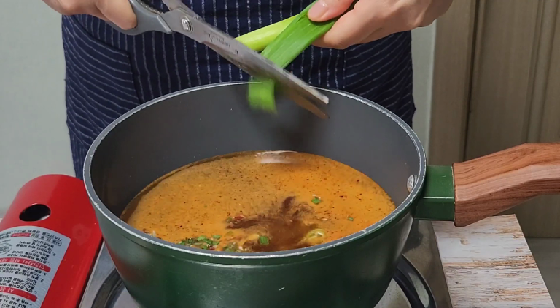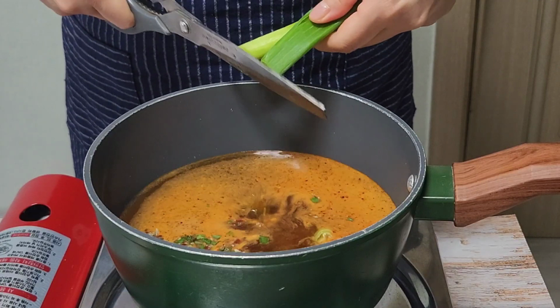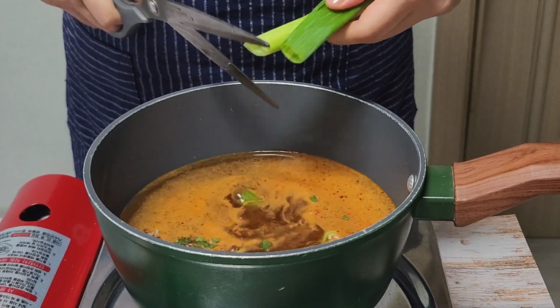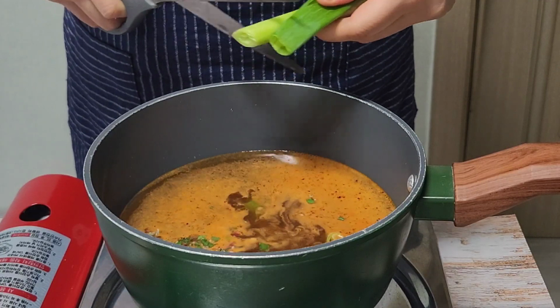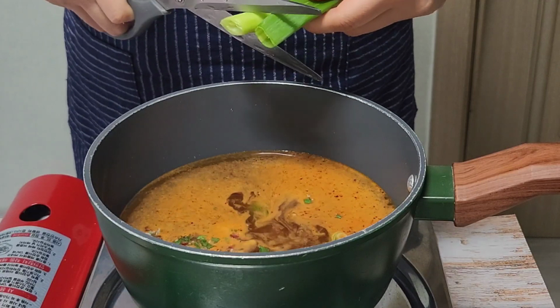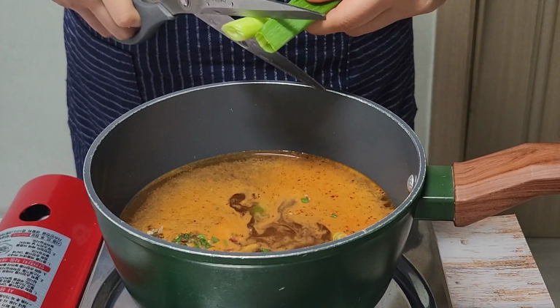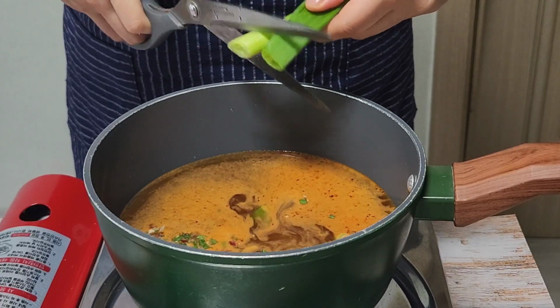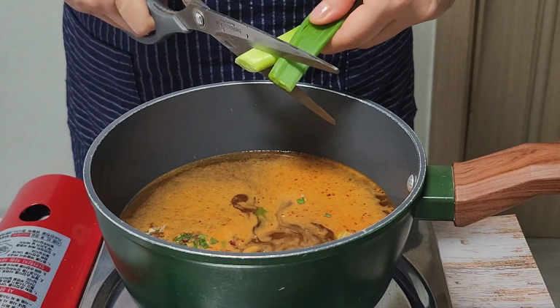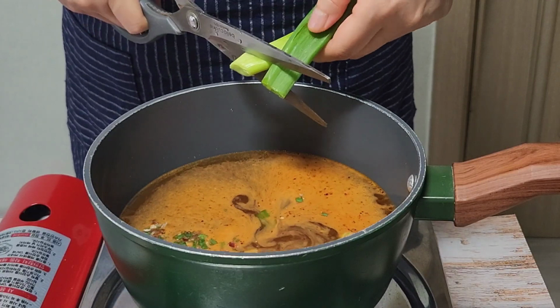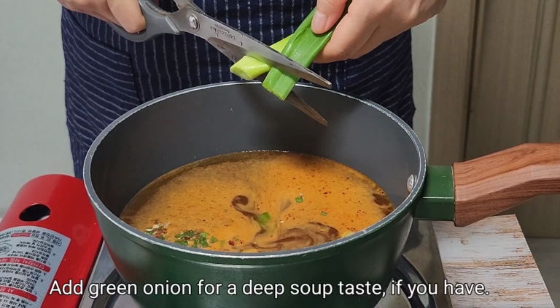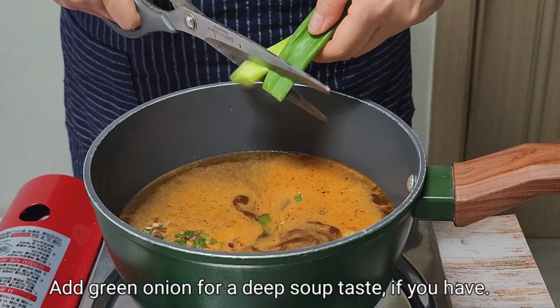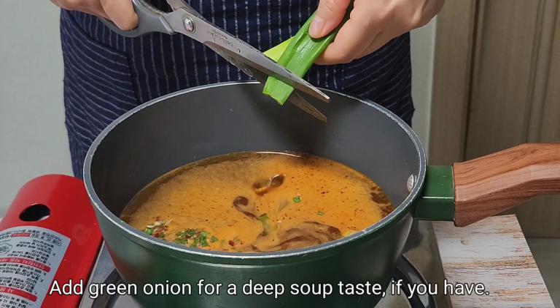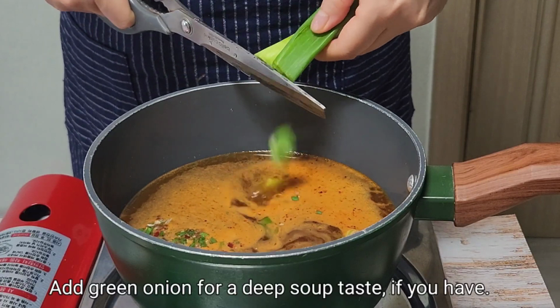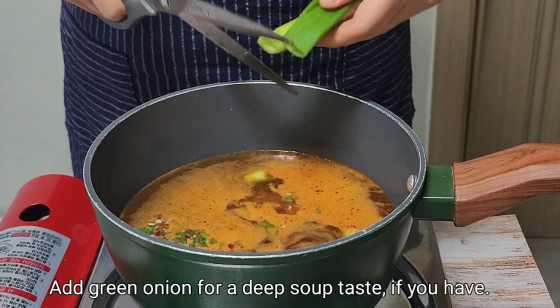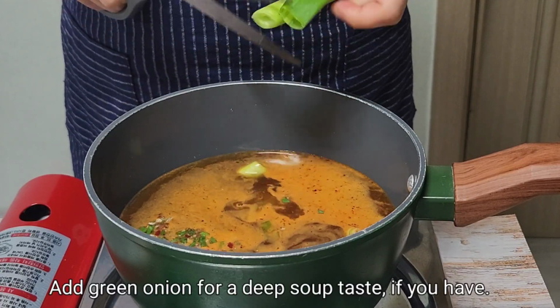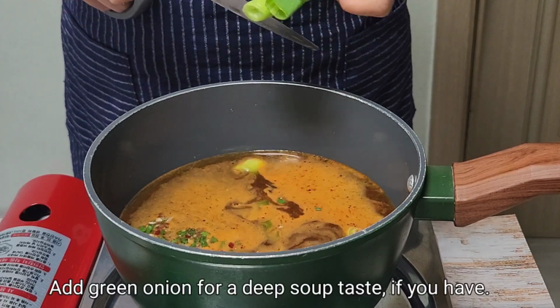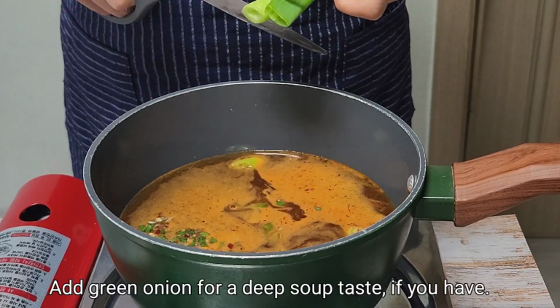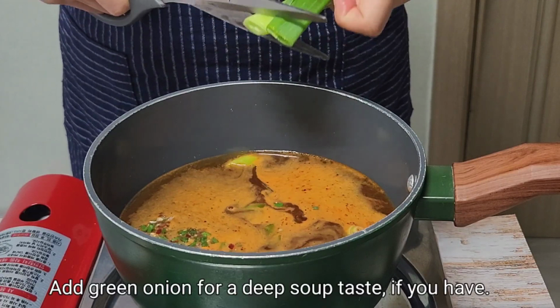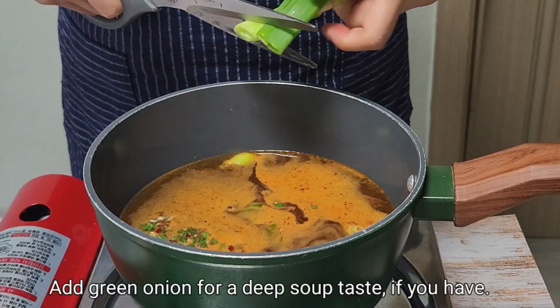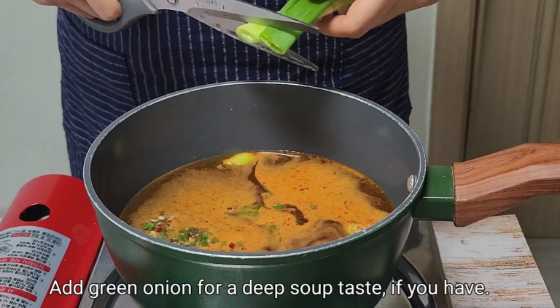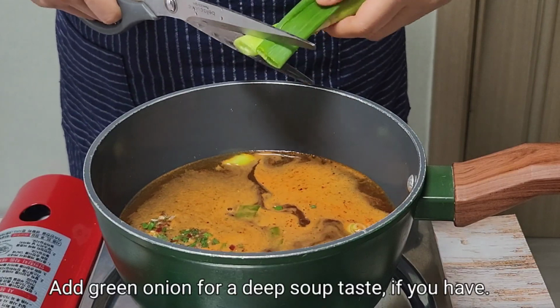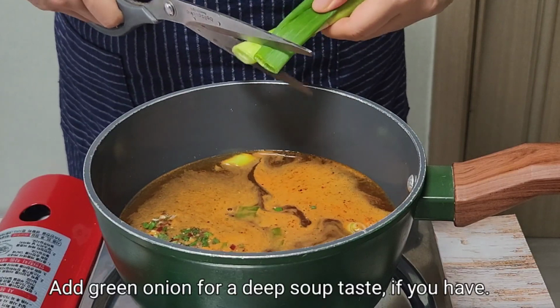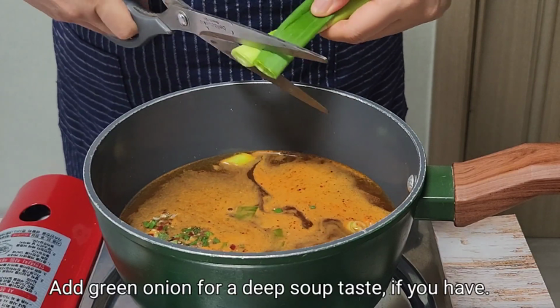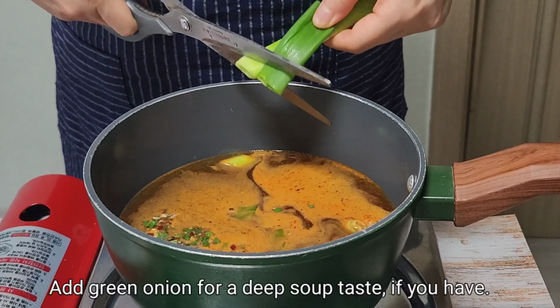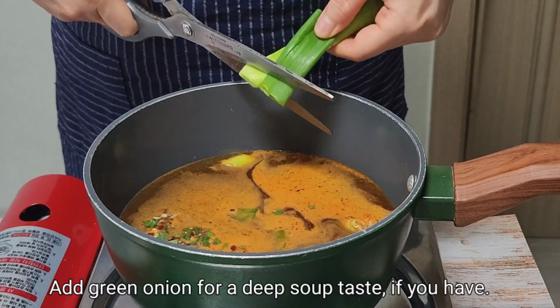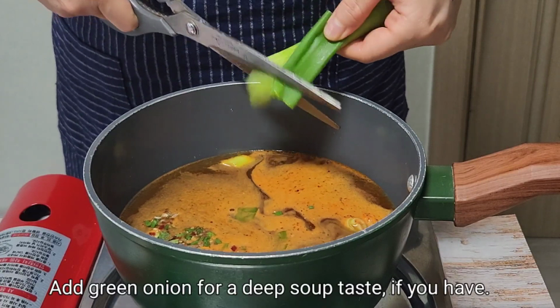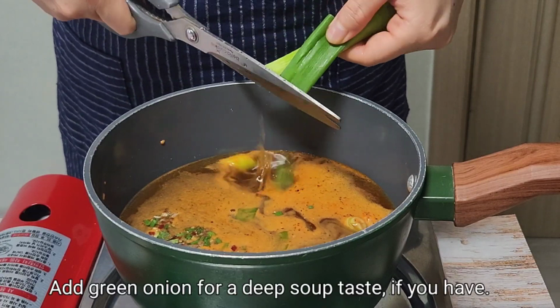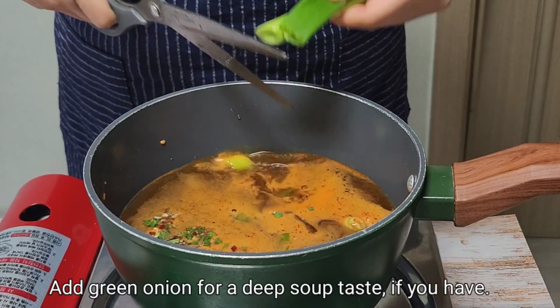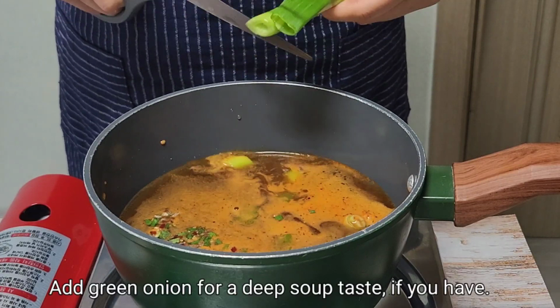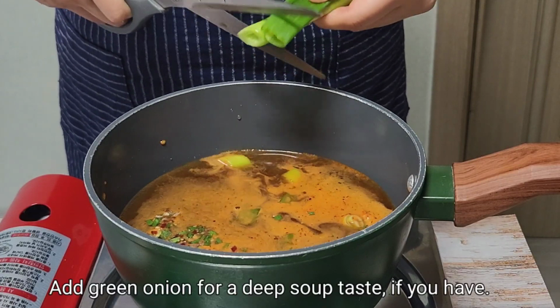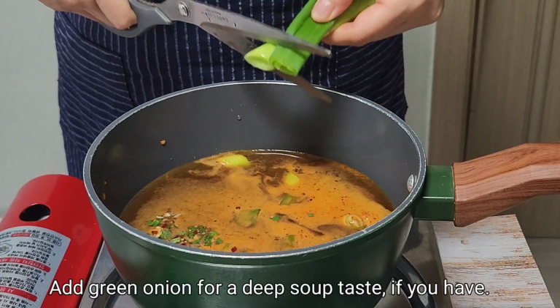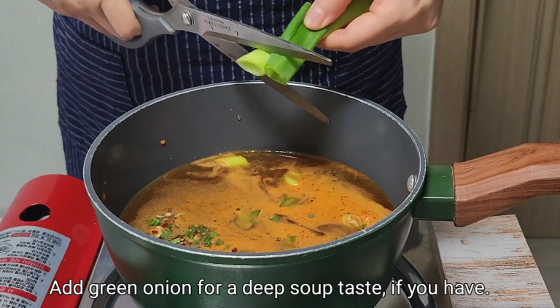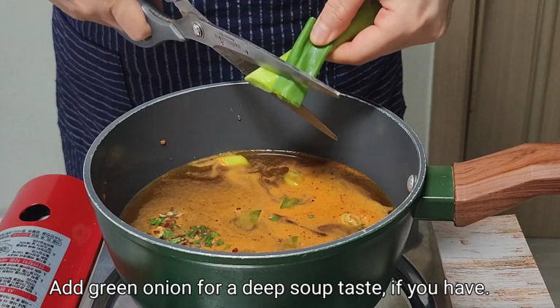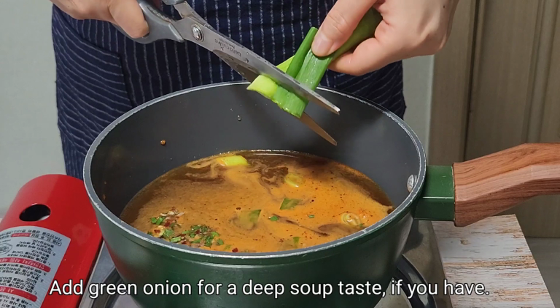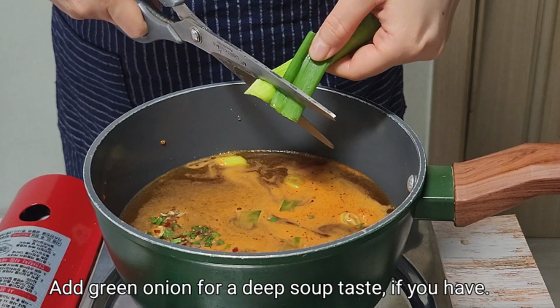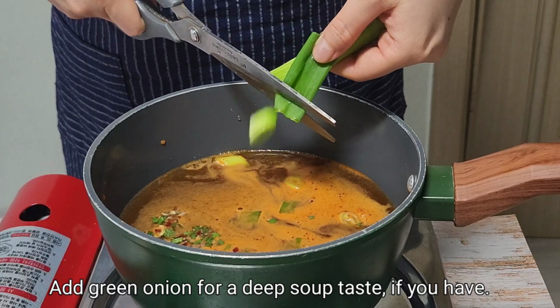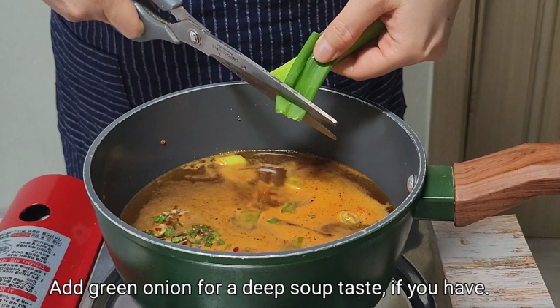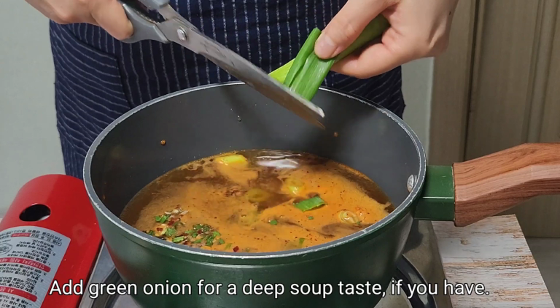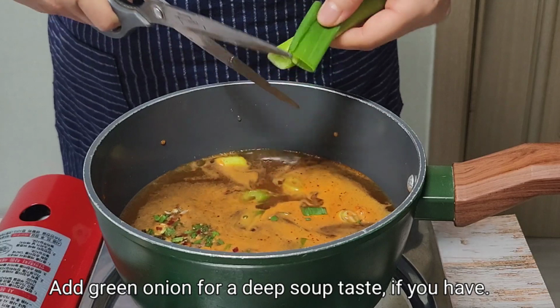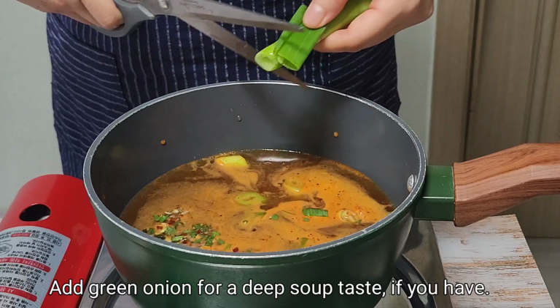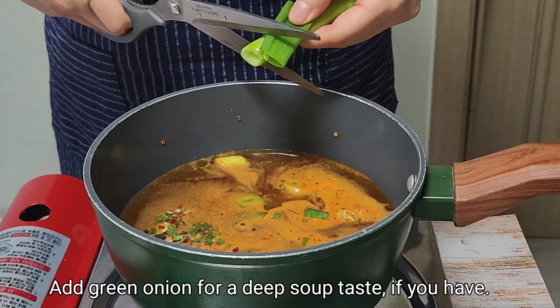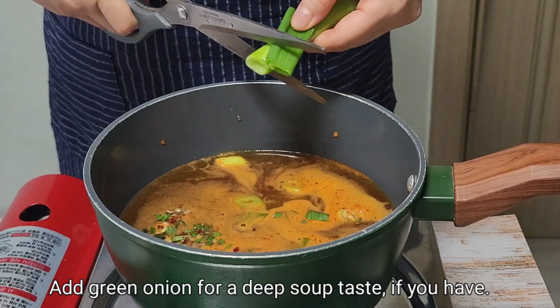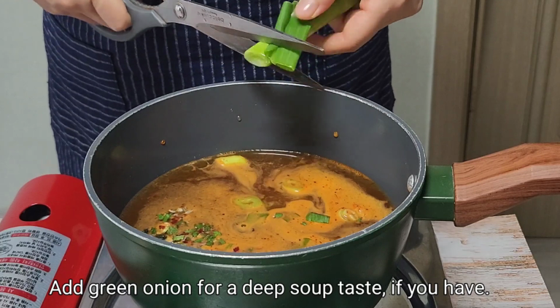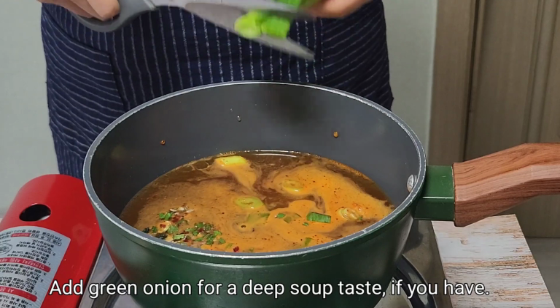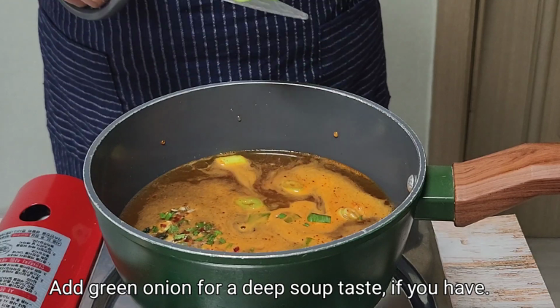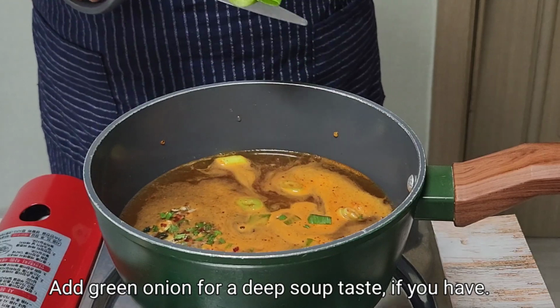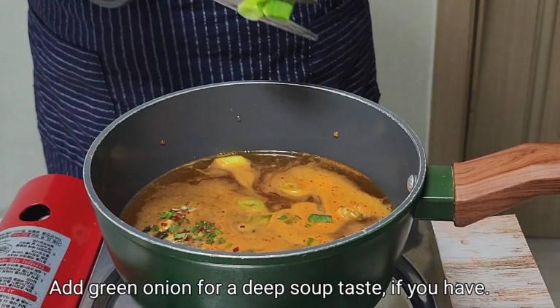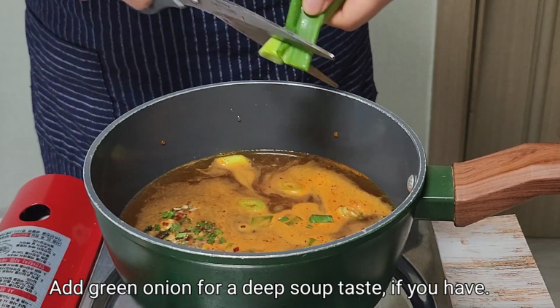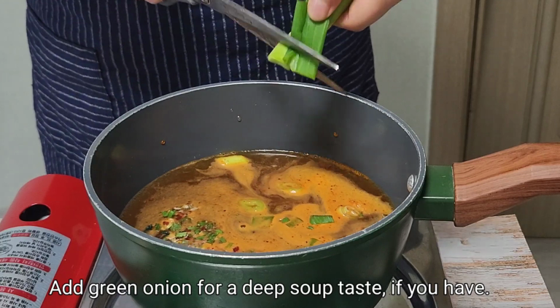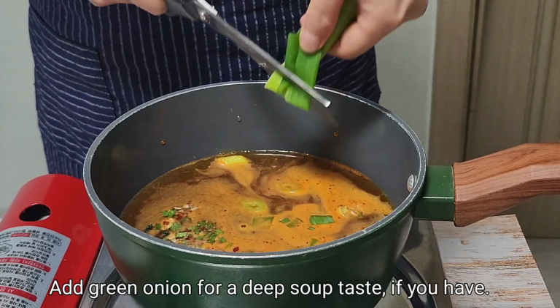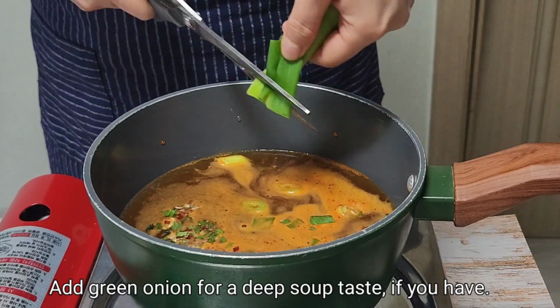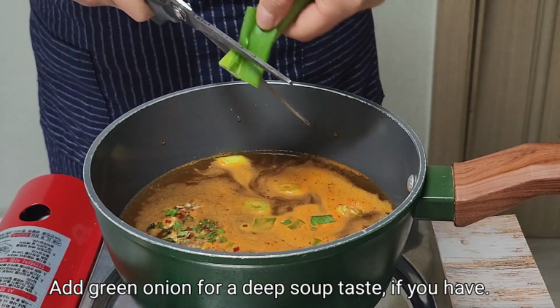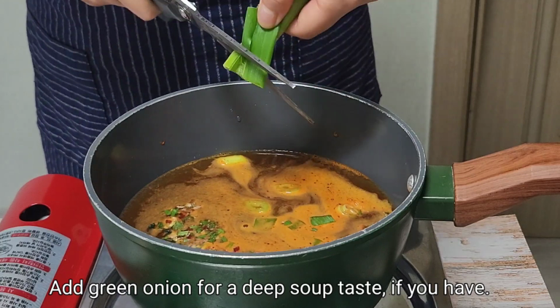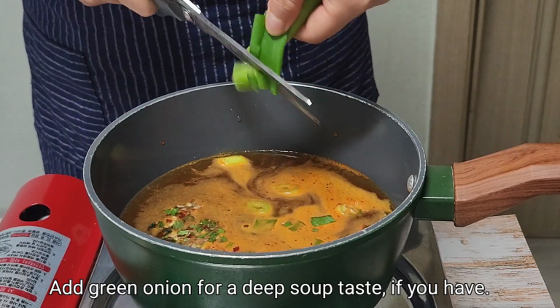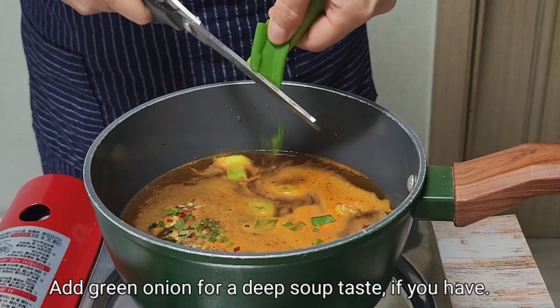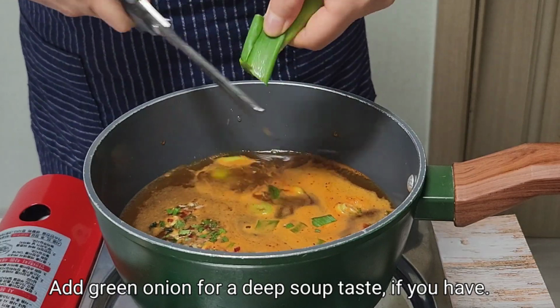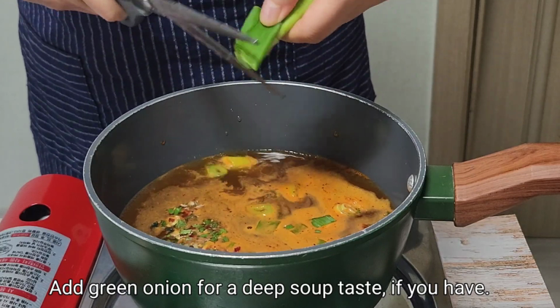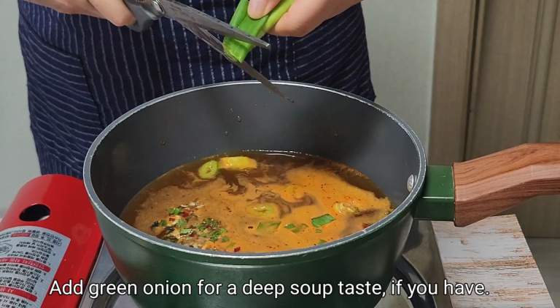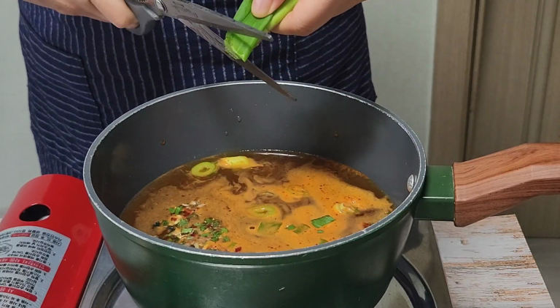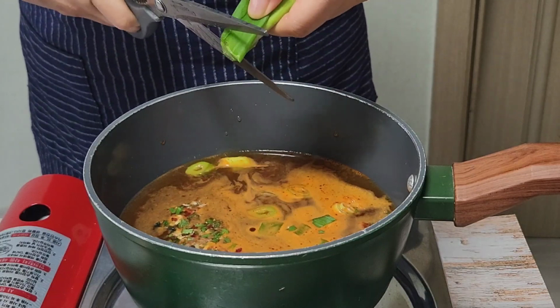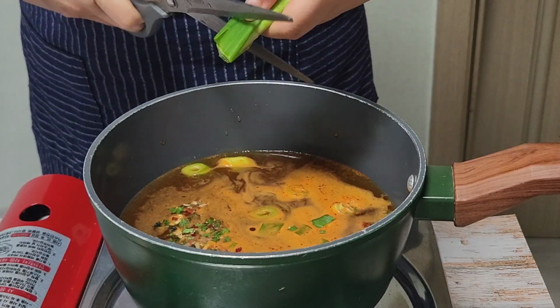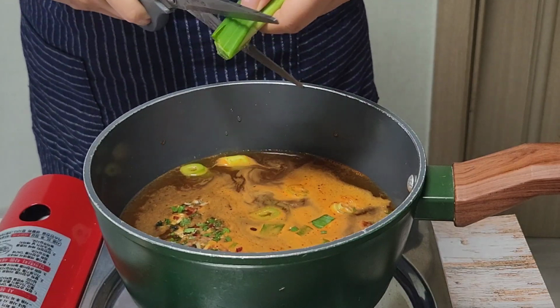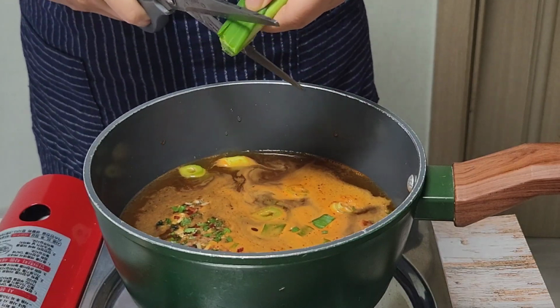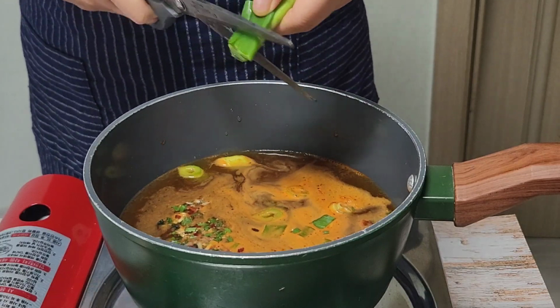Adding green onions is optional, but if you add green onions, the soup will taste deeper.